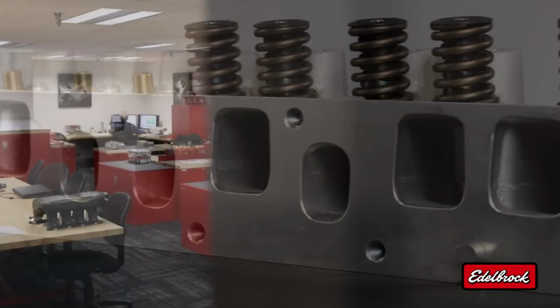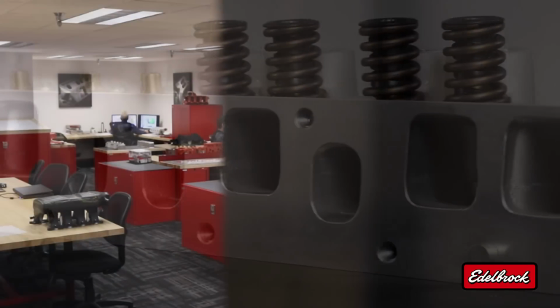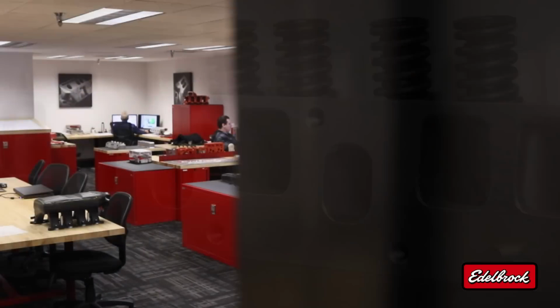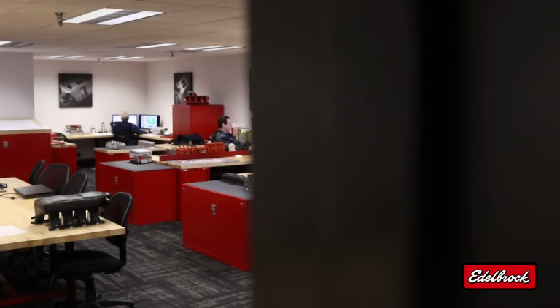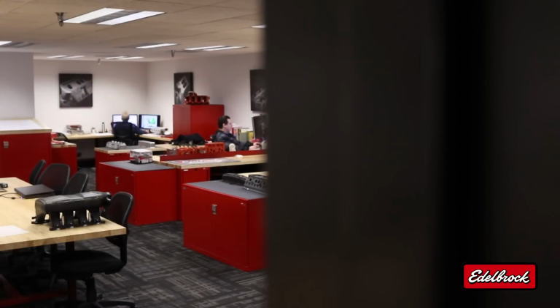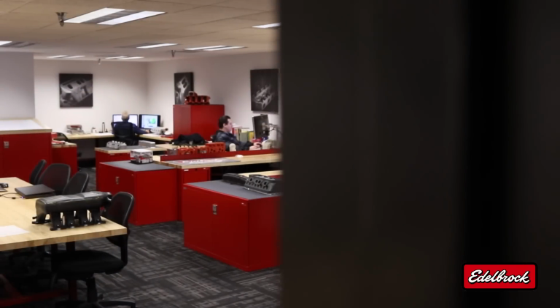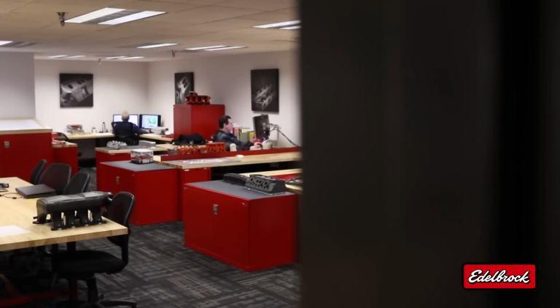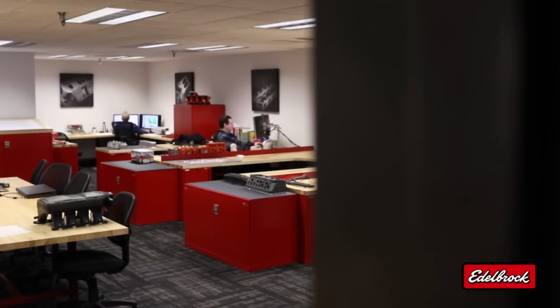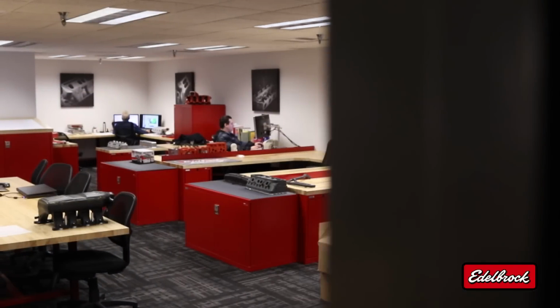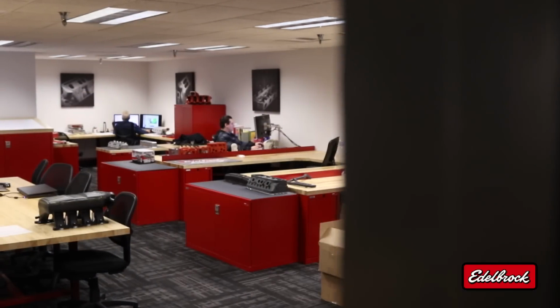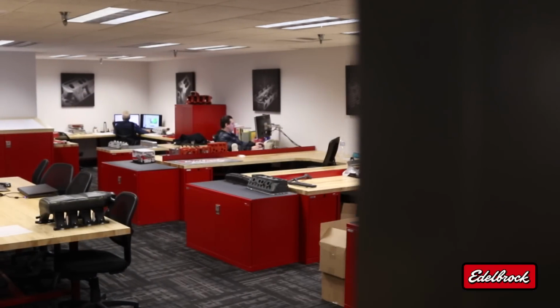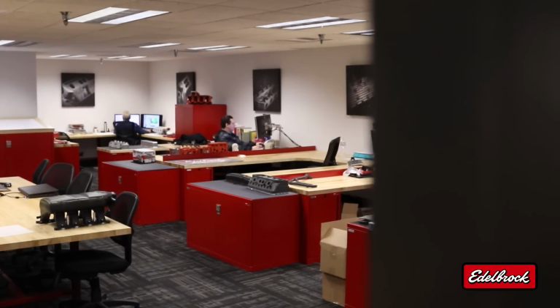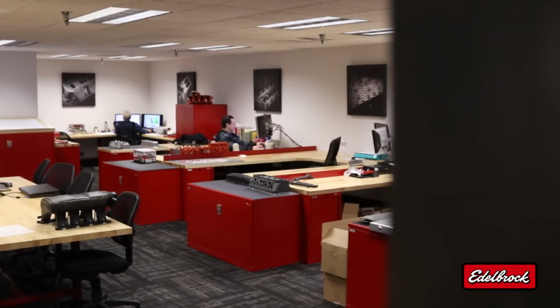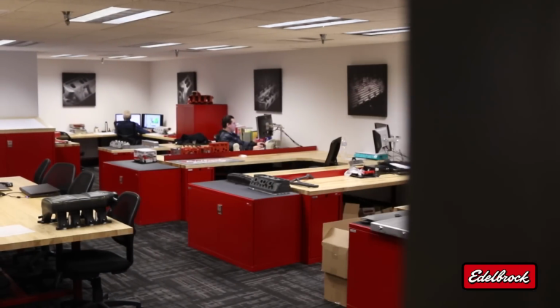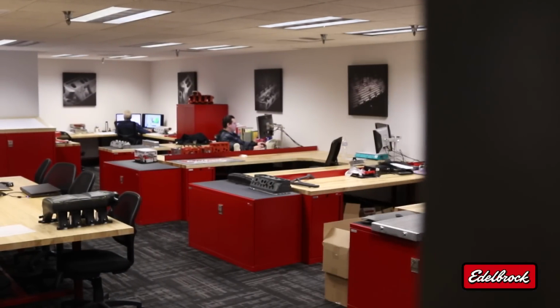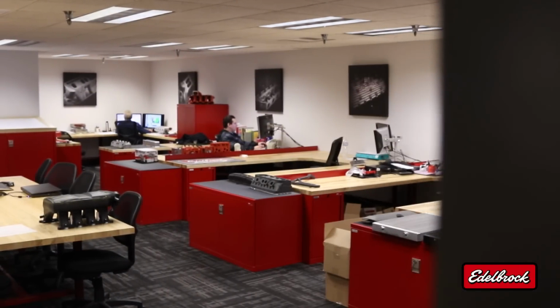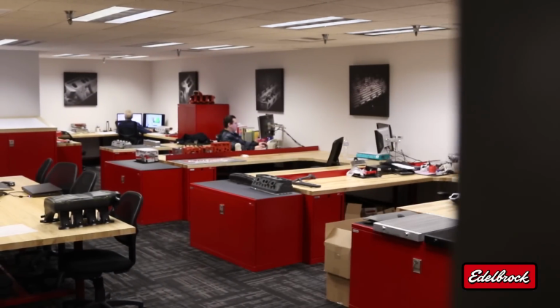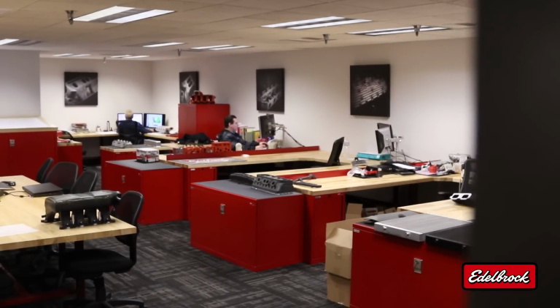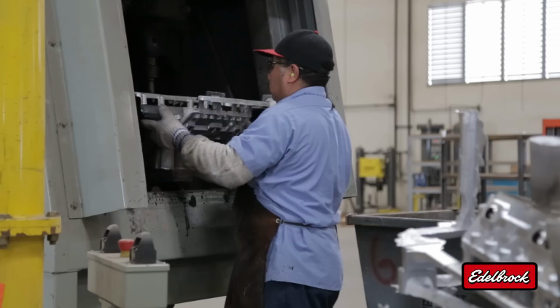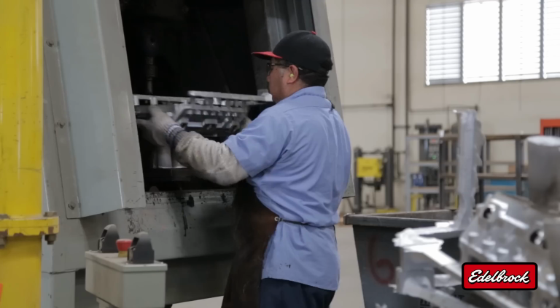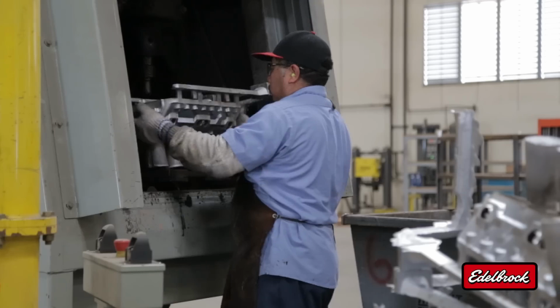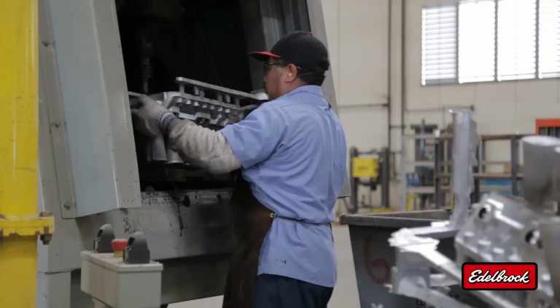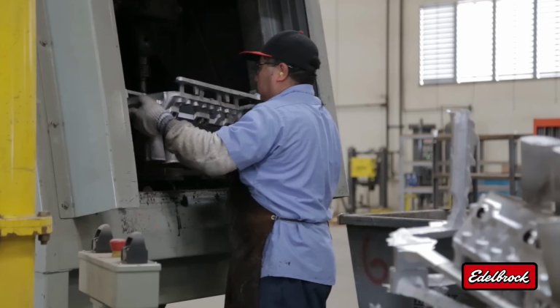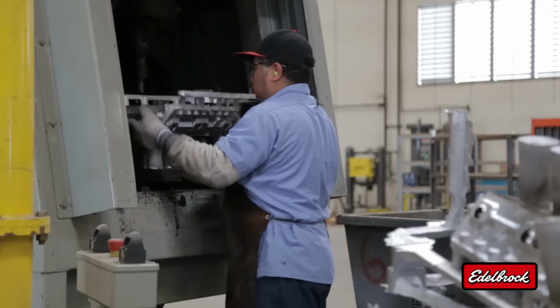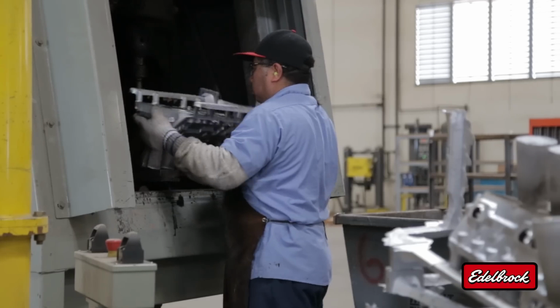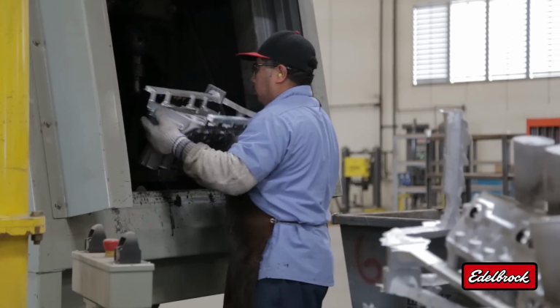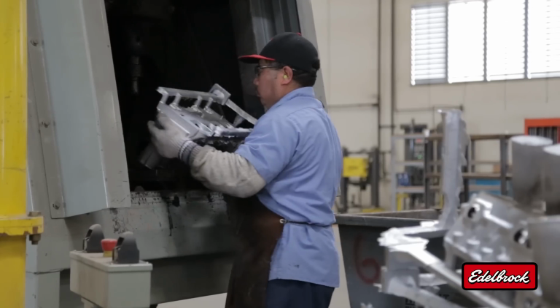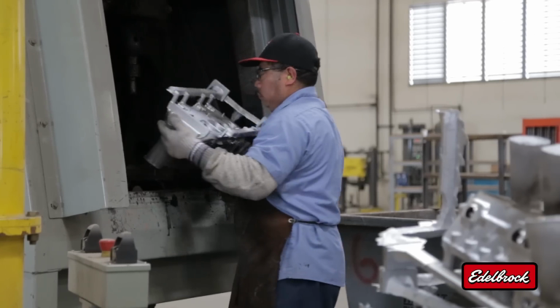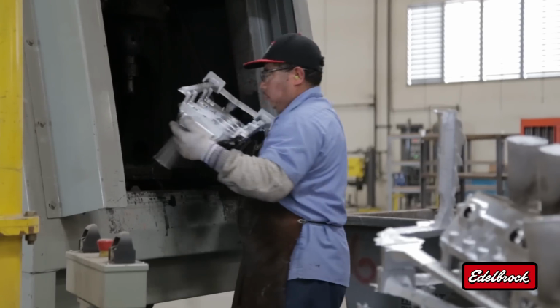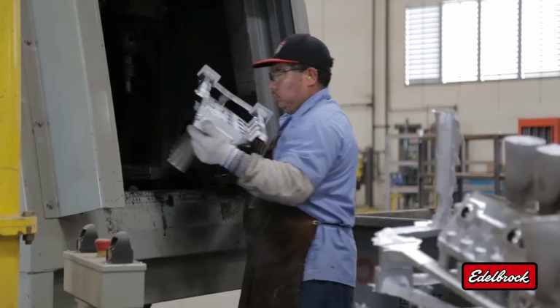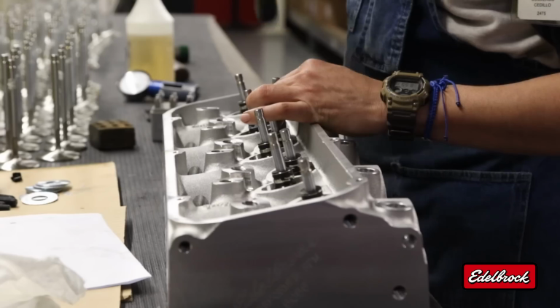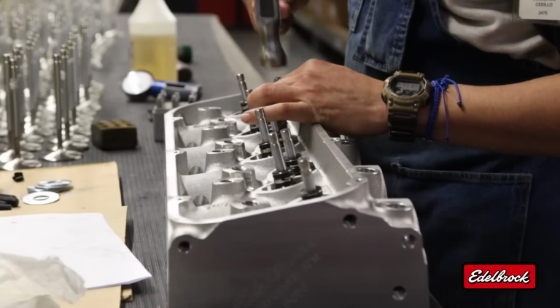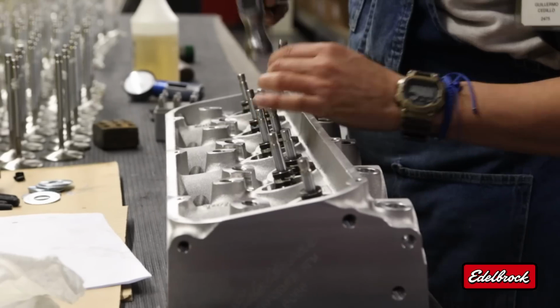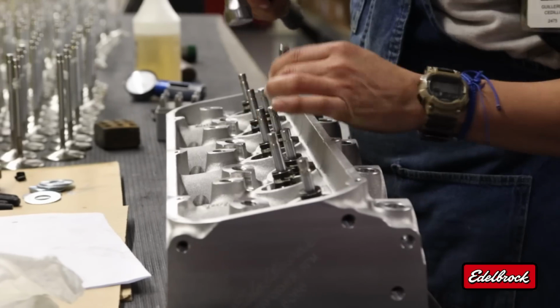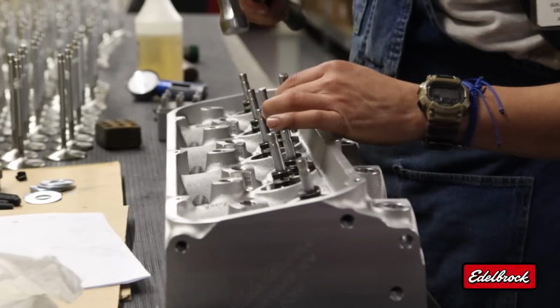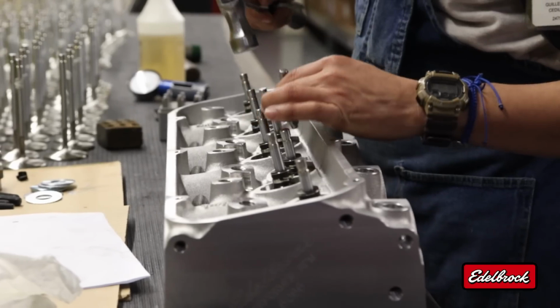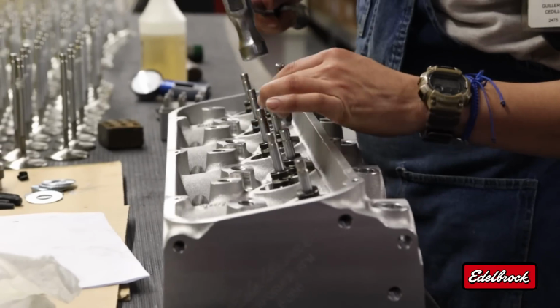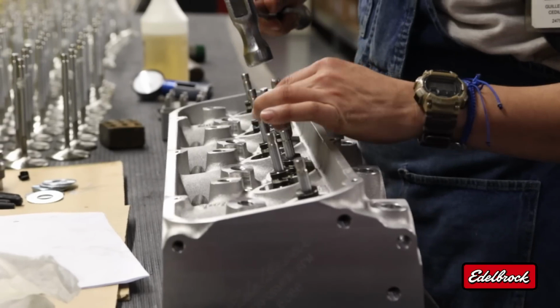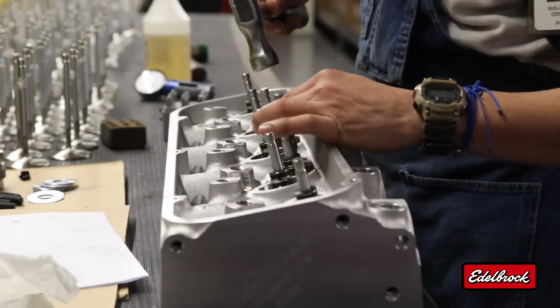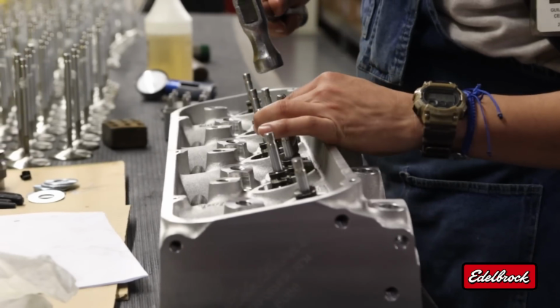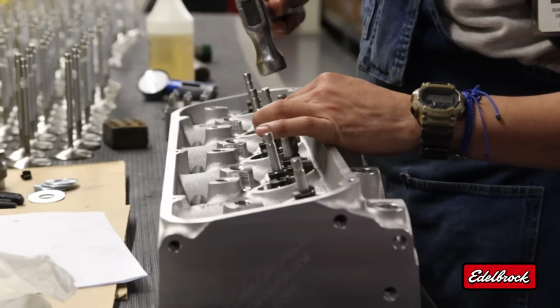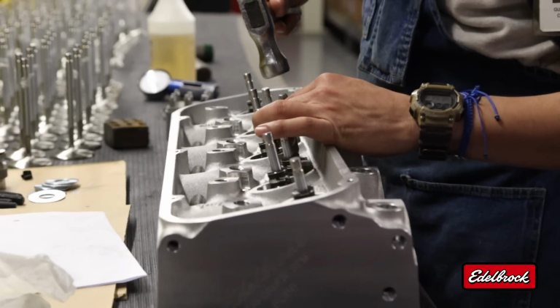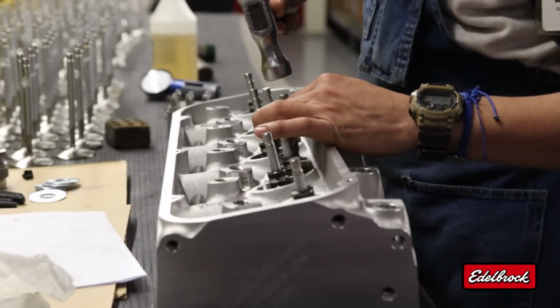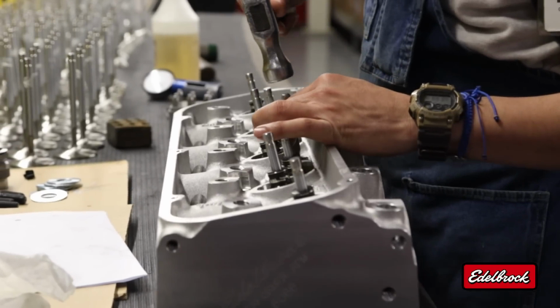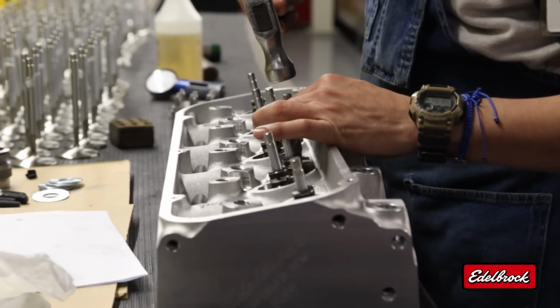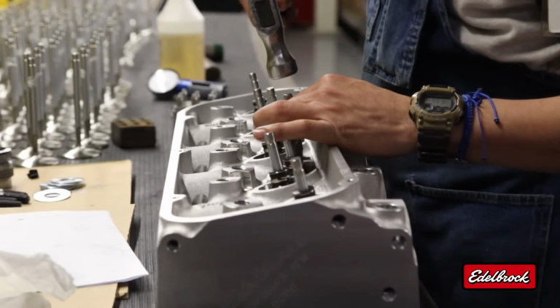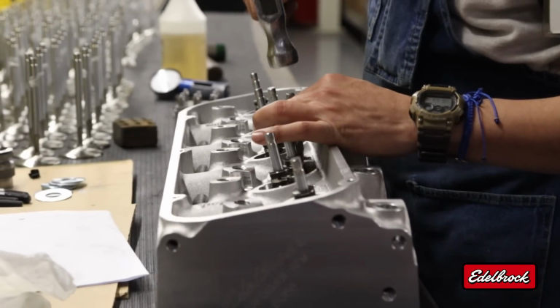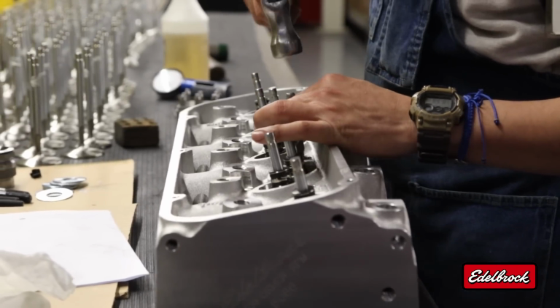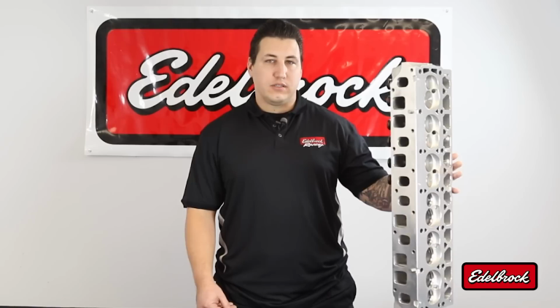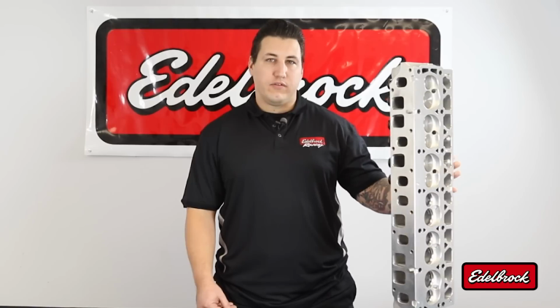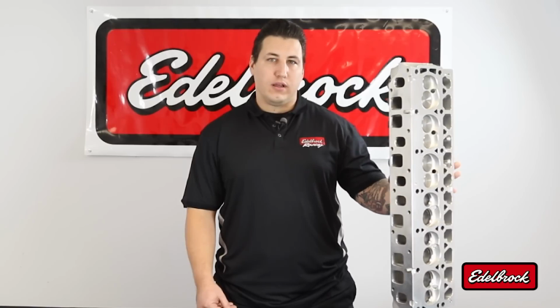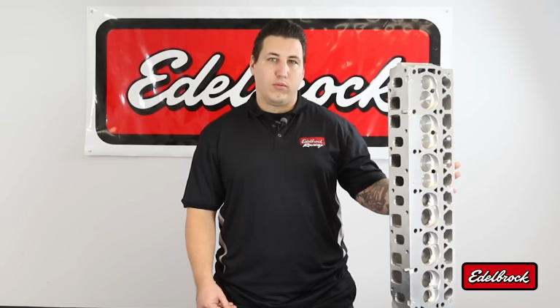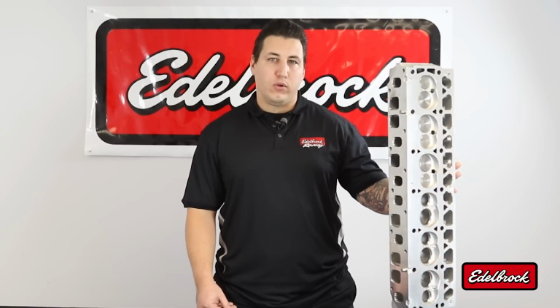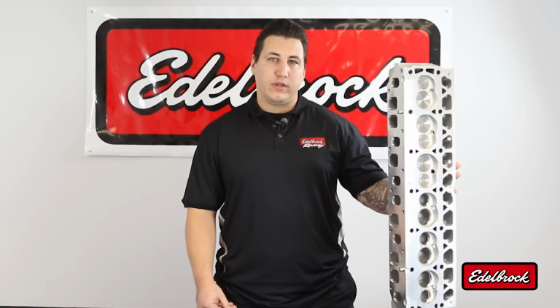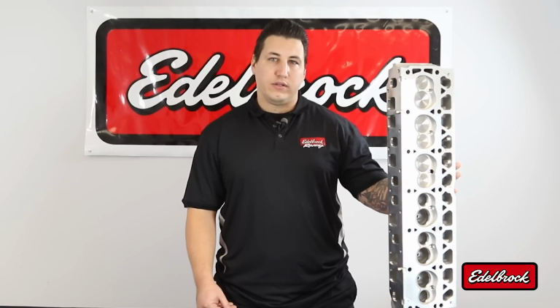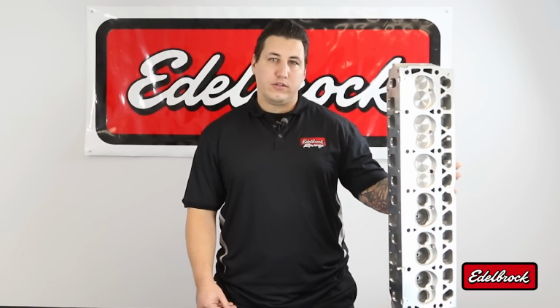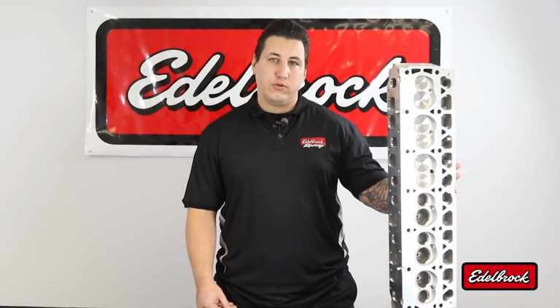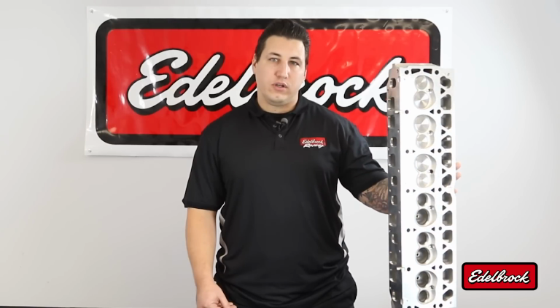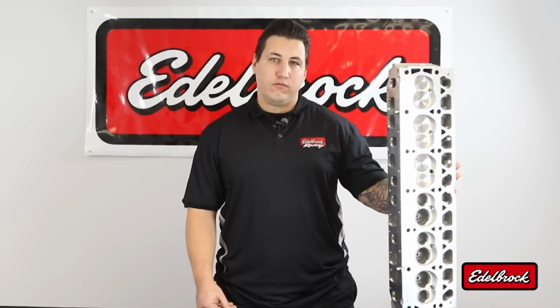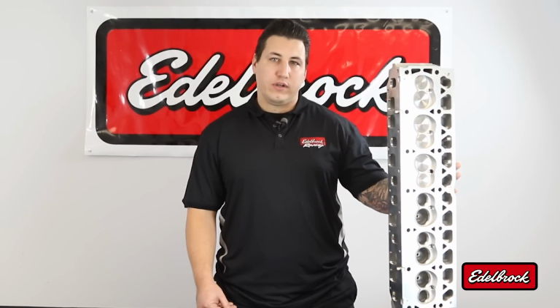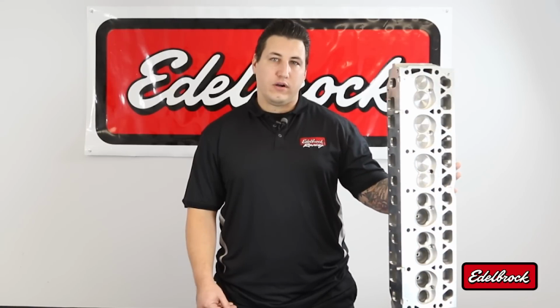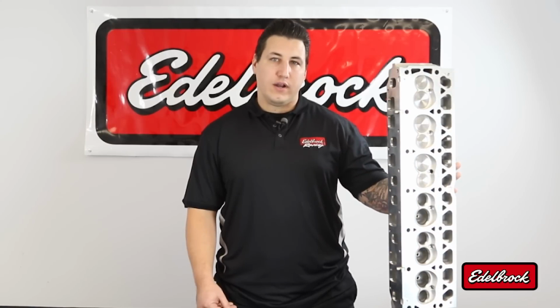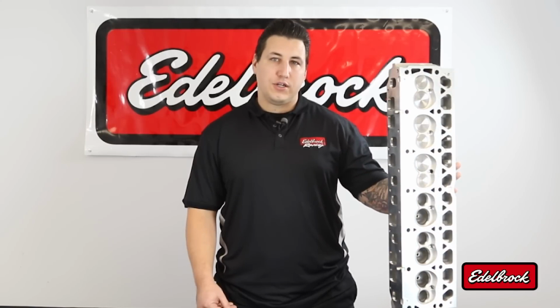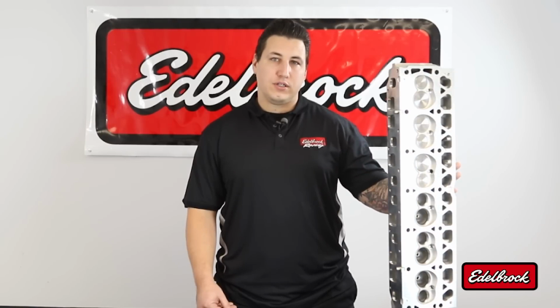Edelbrock's Jeep head is designed, cast, machined, and assembled right here in the USA. It's available in two configurations.